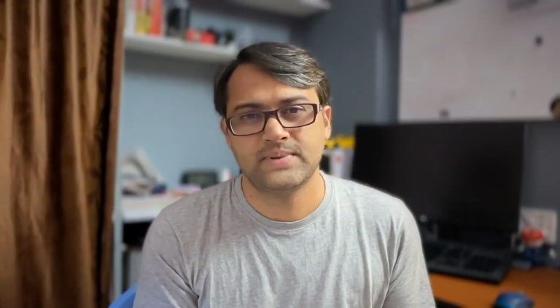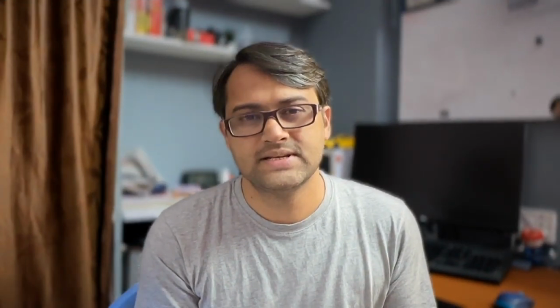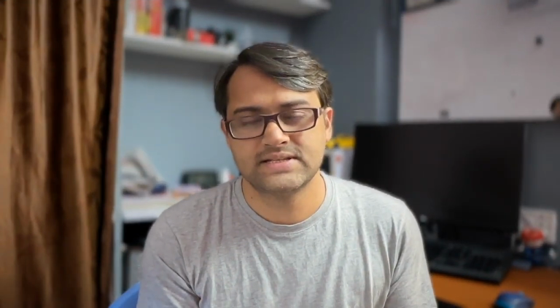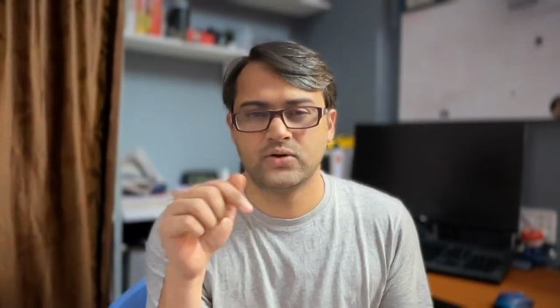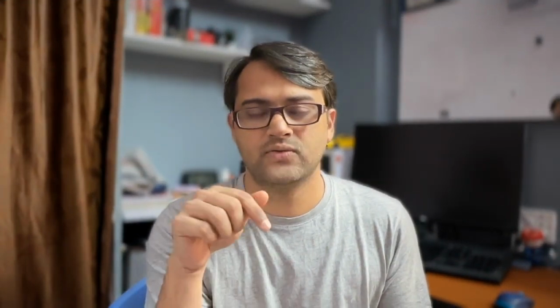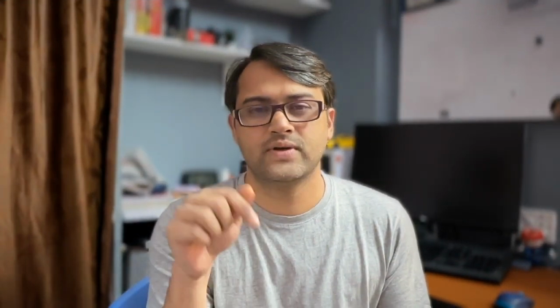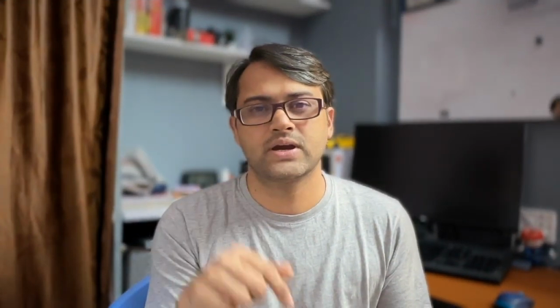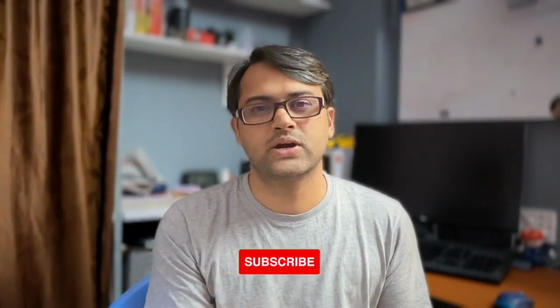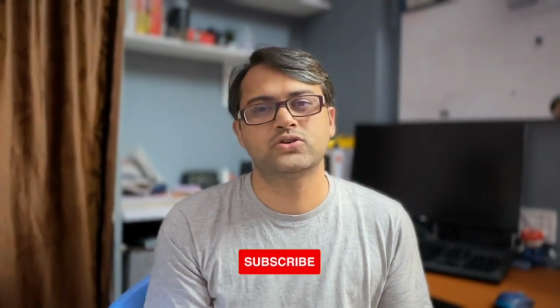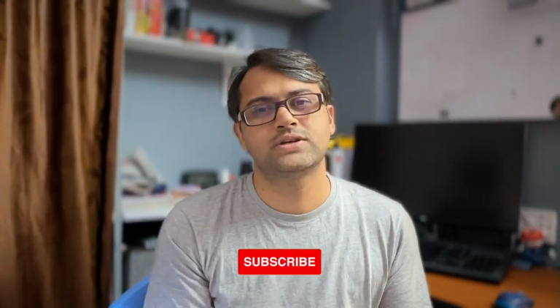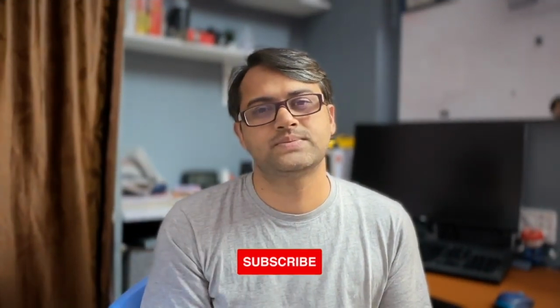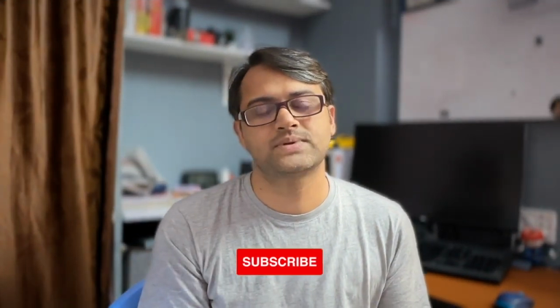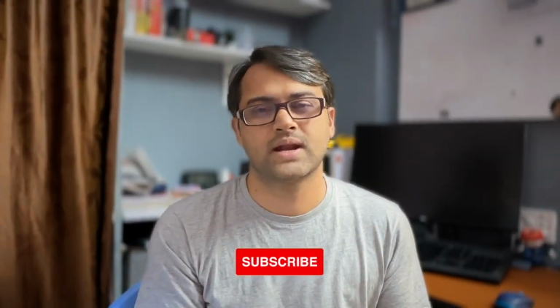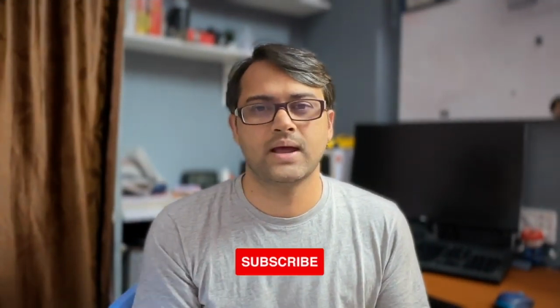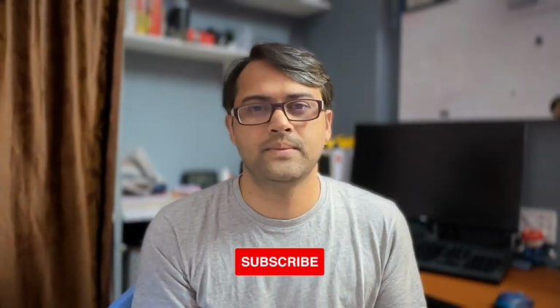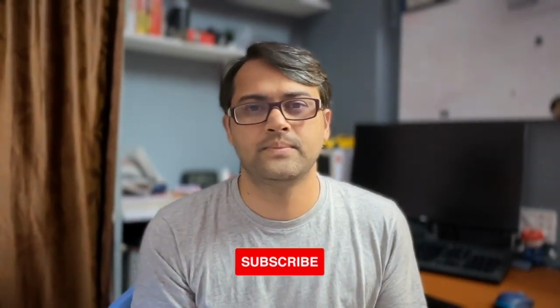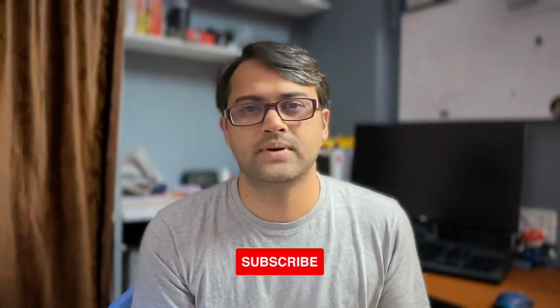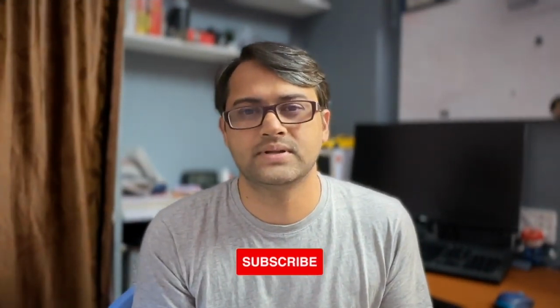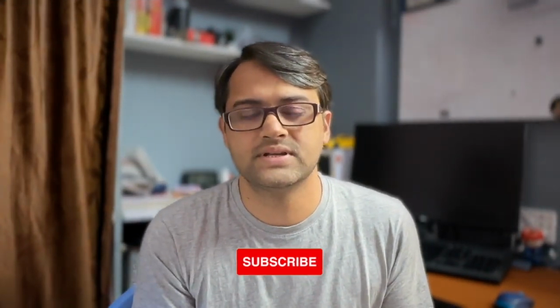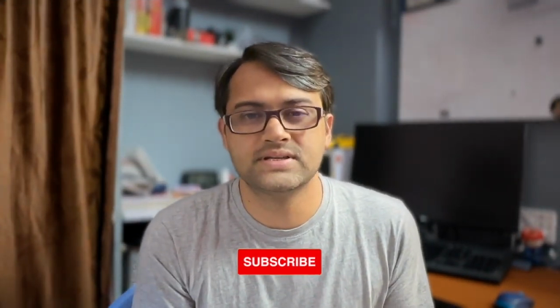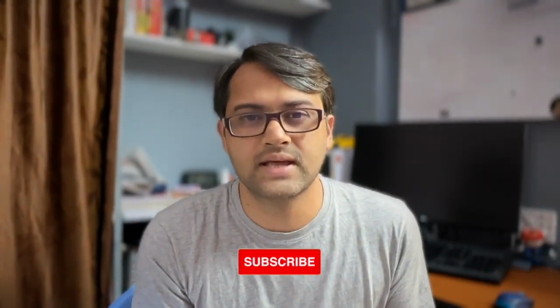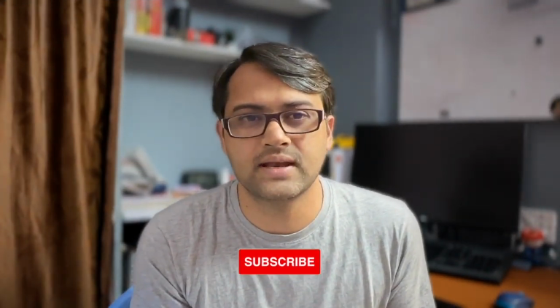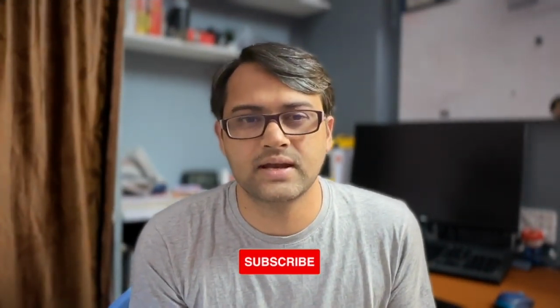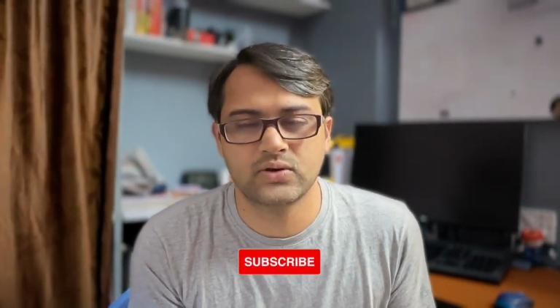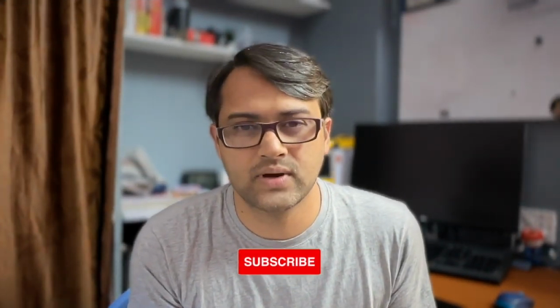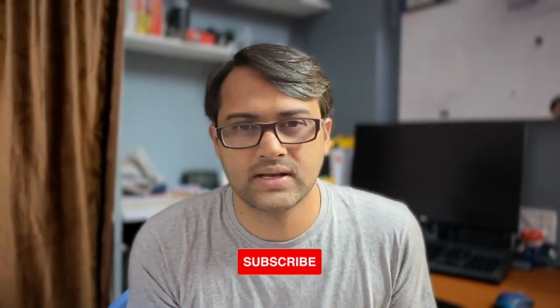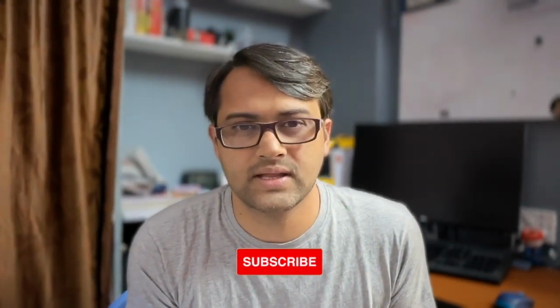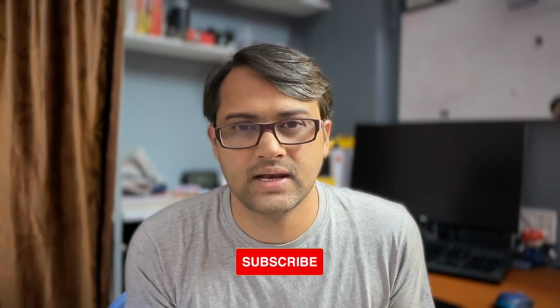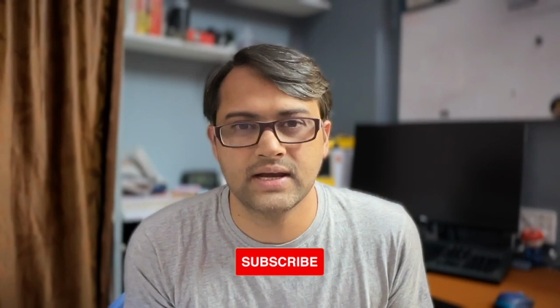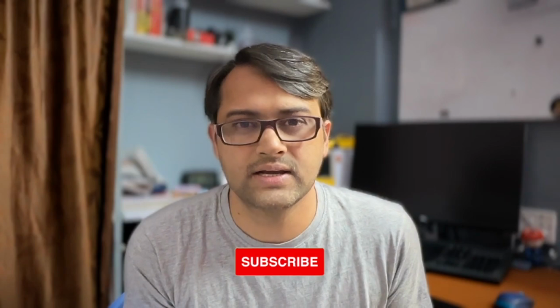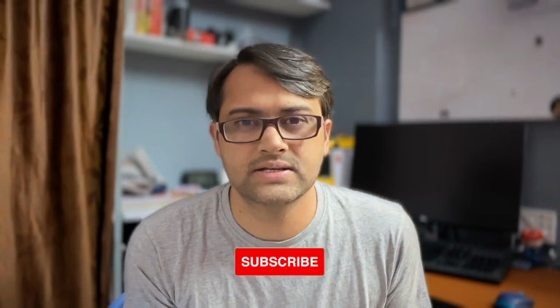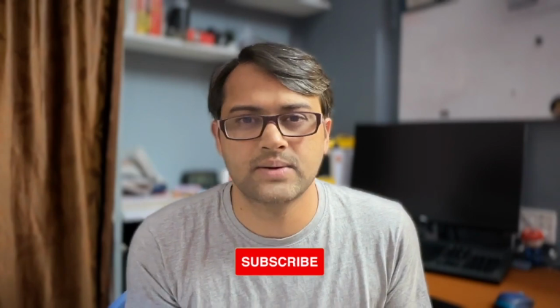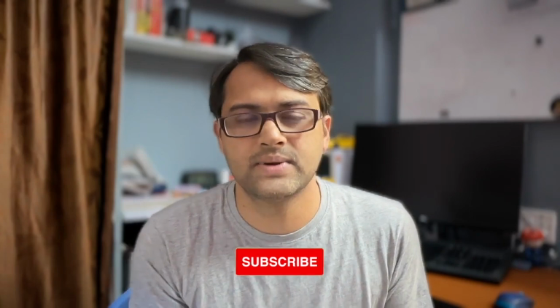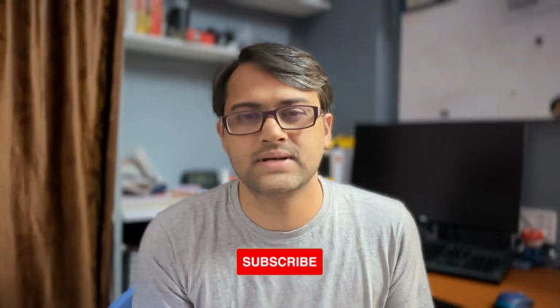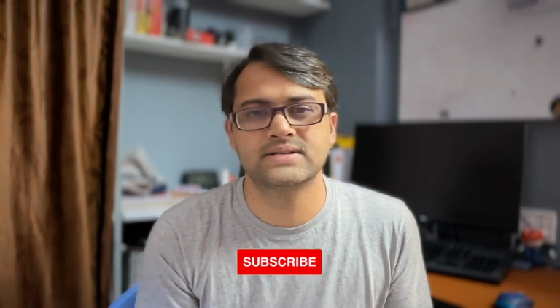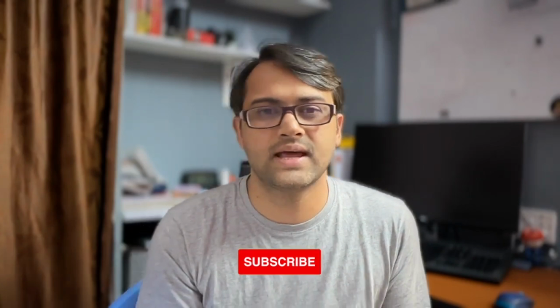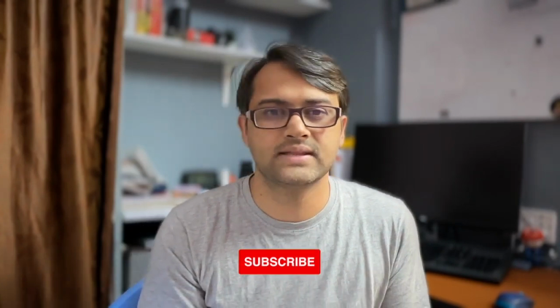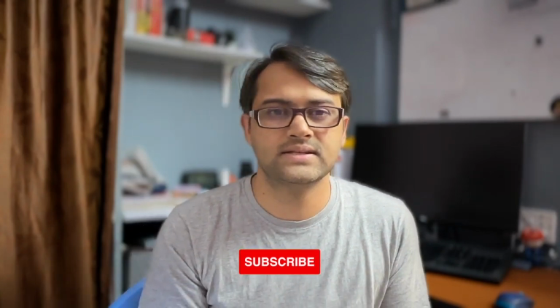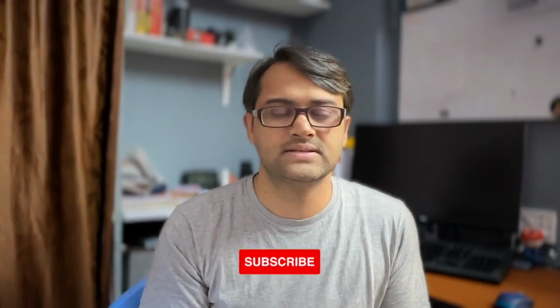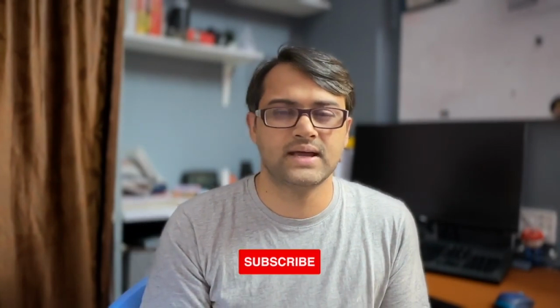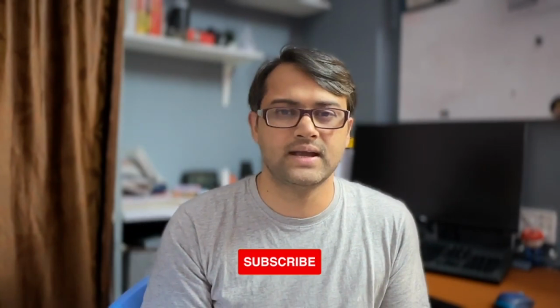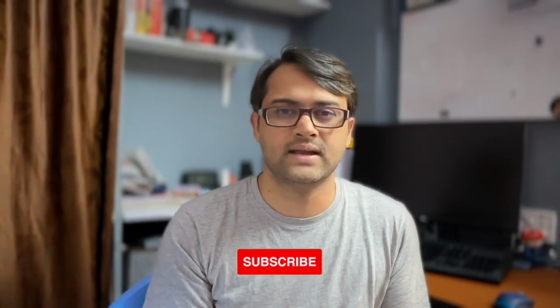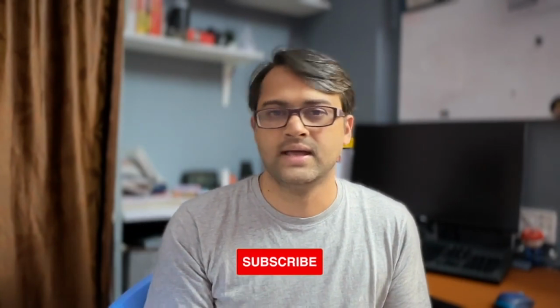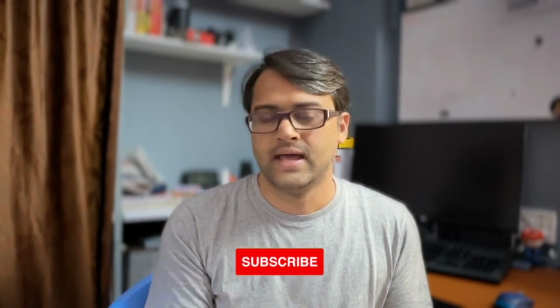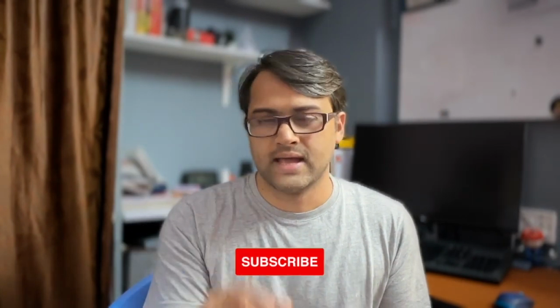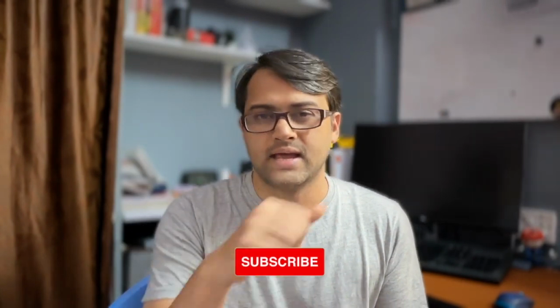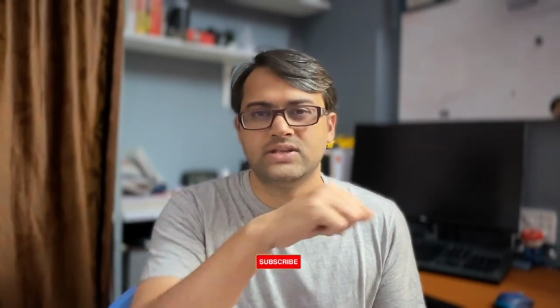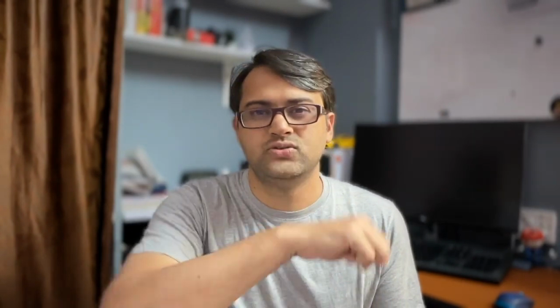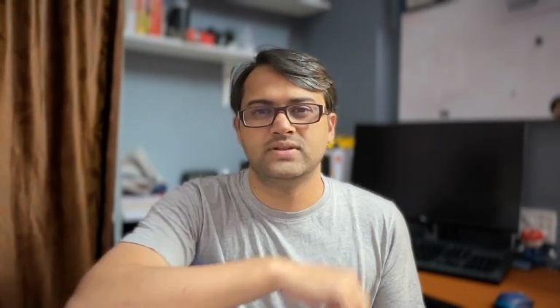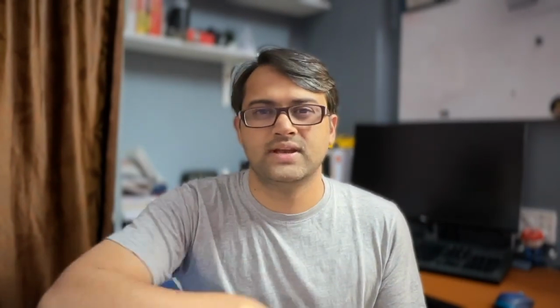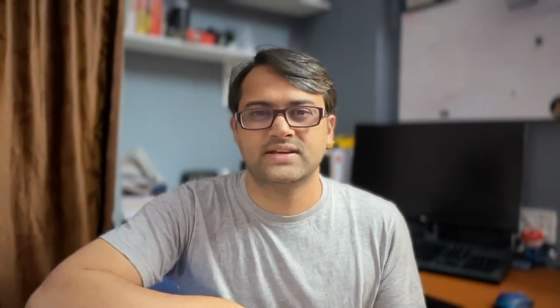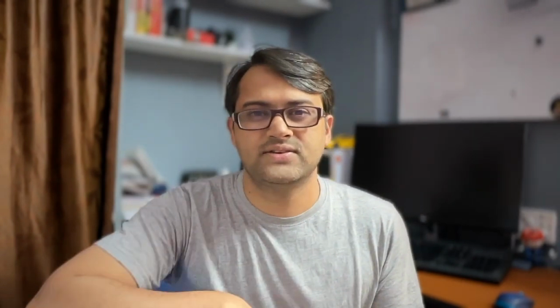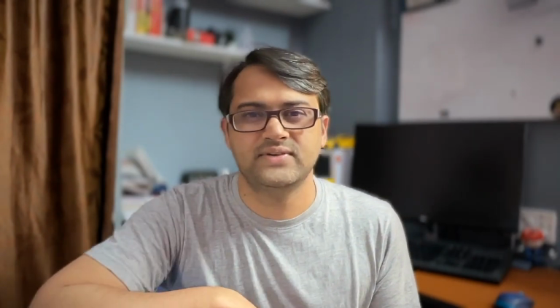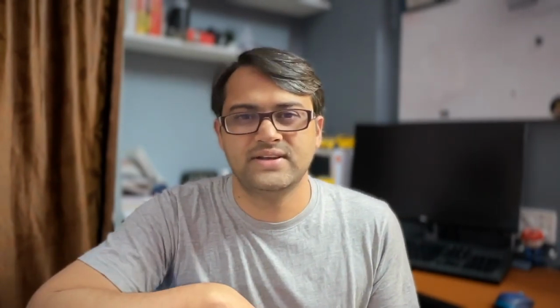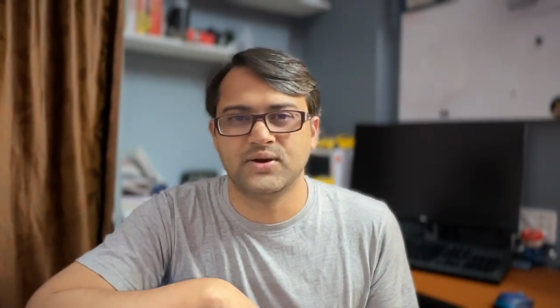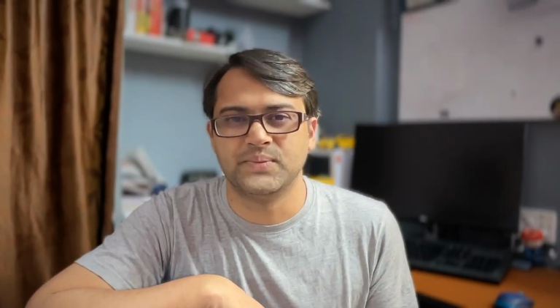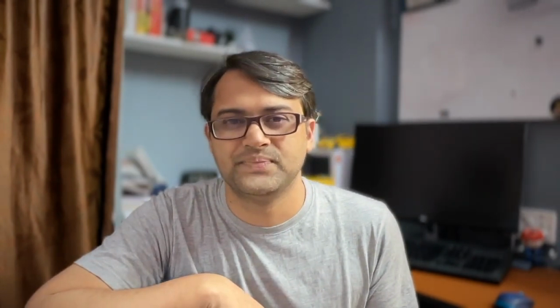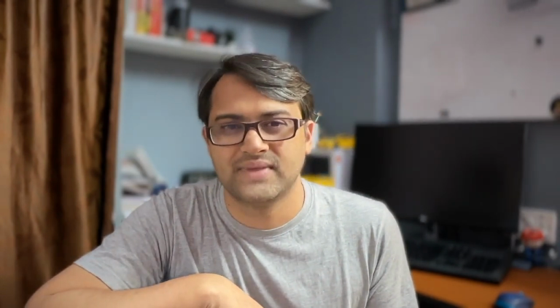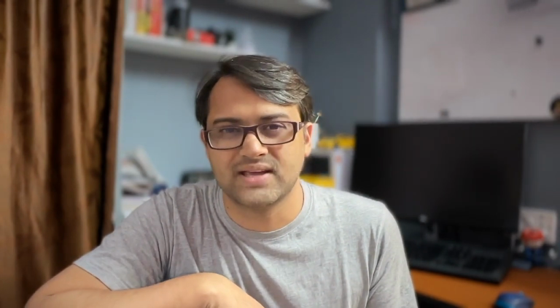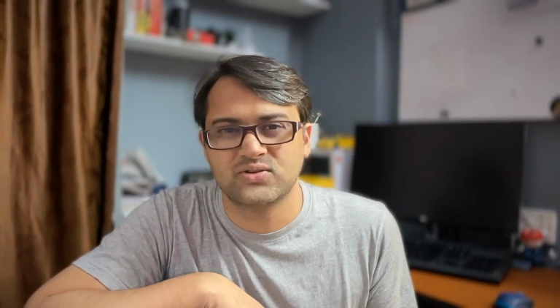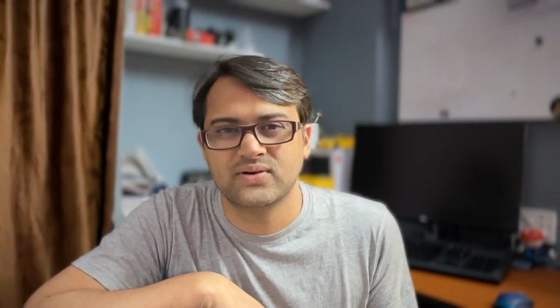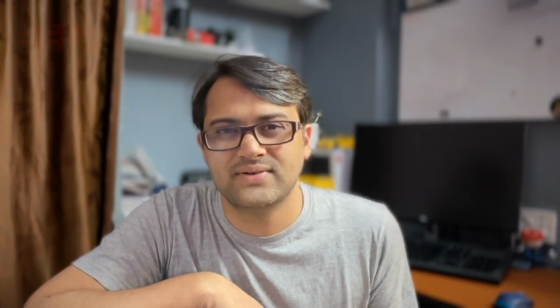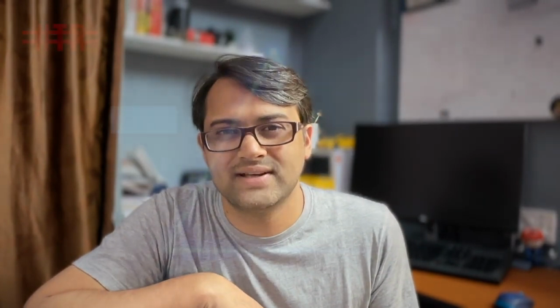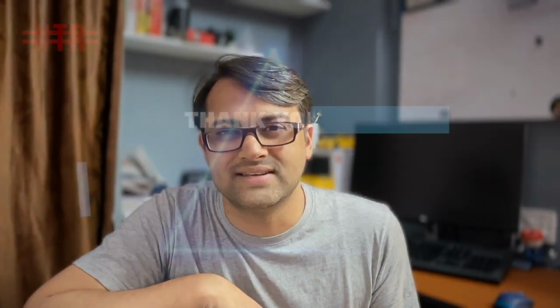That's all for now. Please don't forget to subscribe to this channel to get the latest updates like this. Catch you in the next video — thanks for watching.